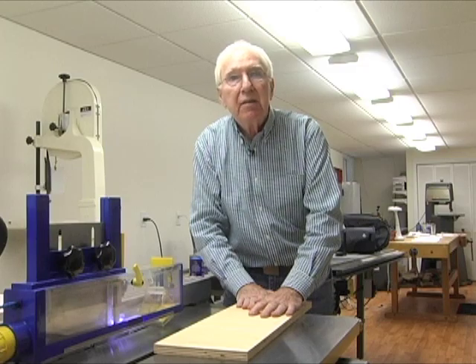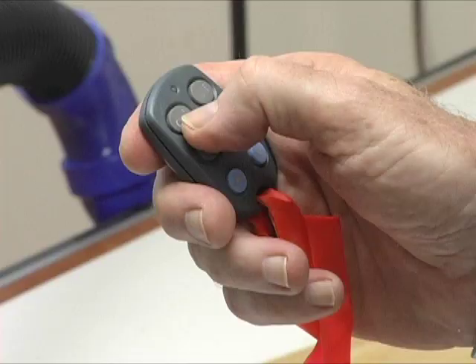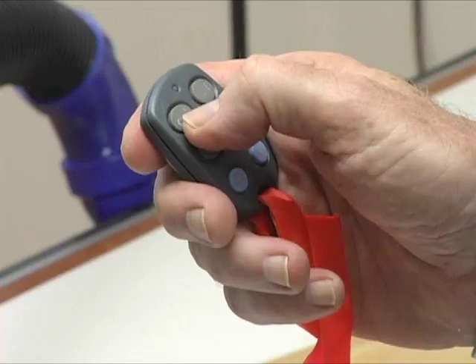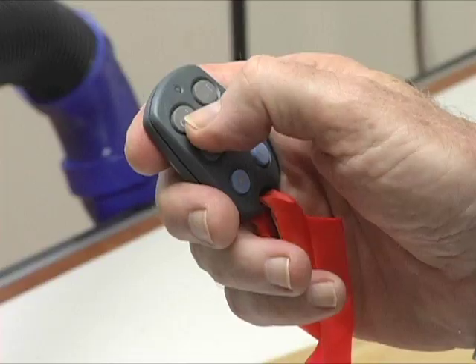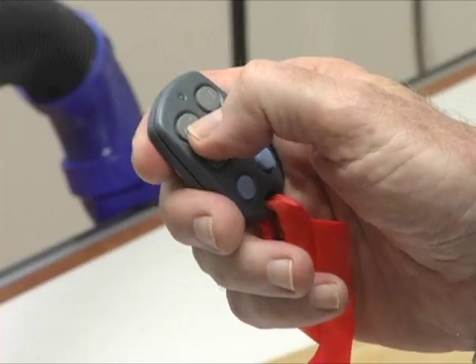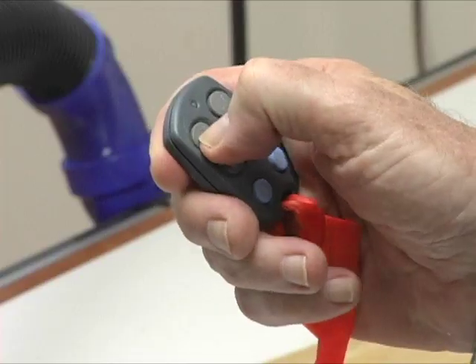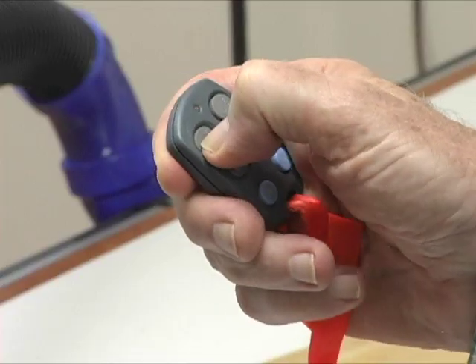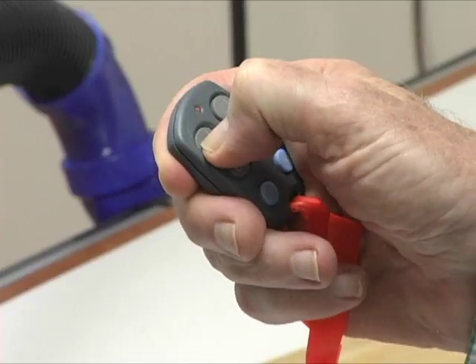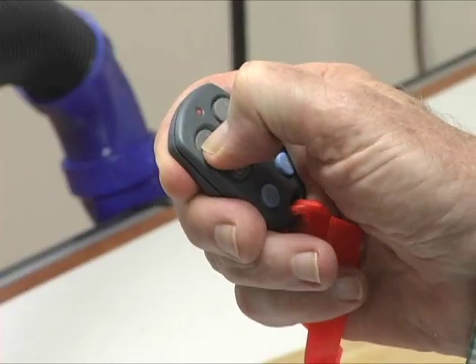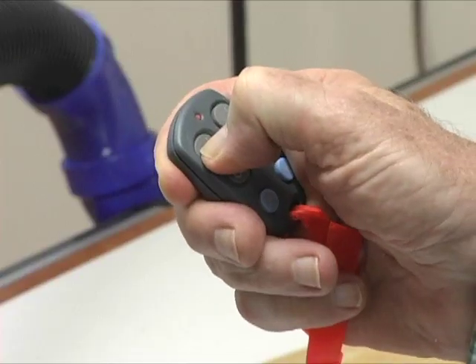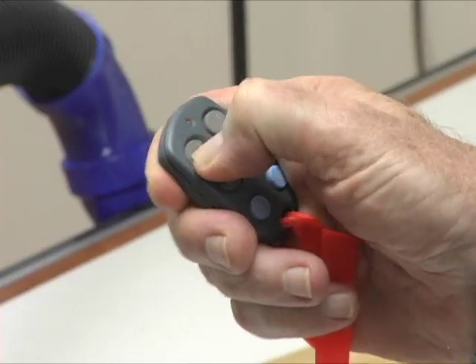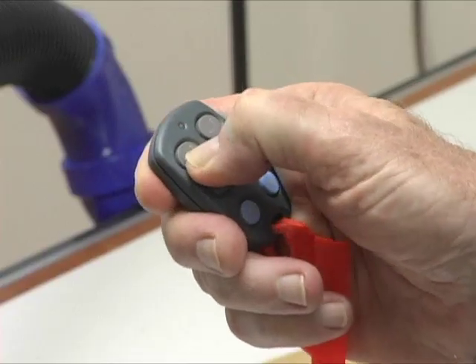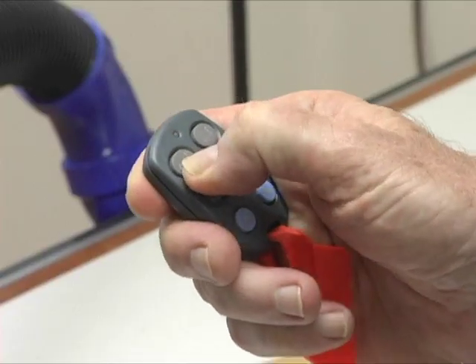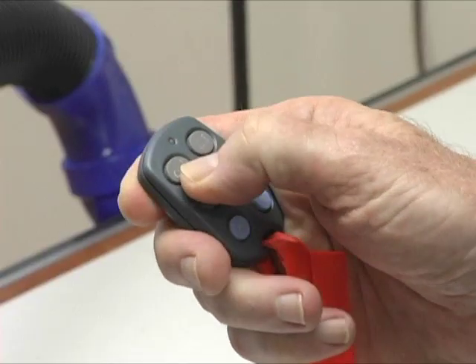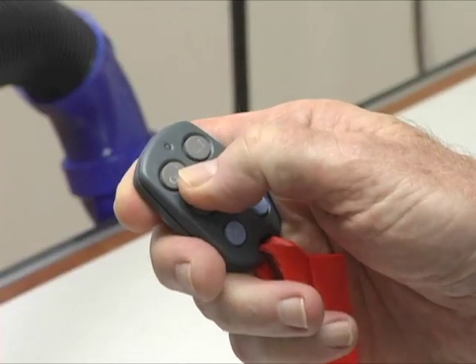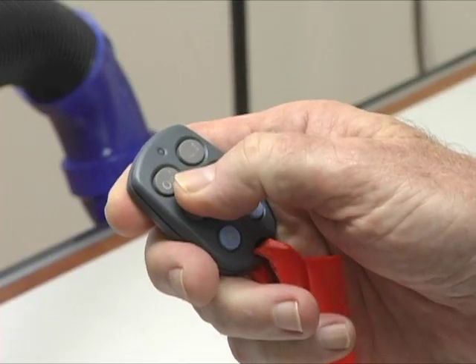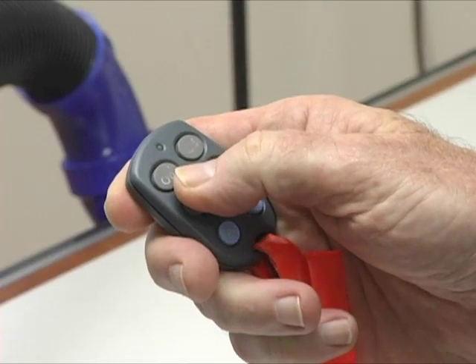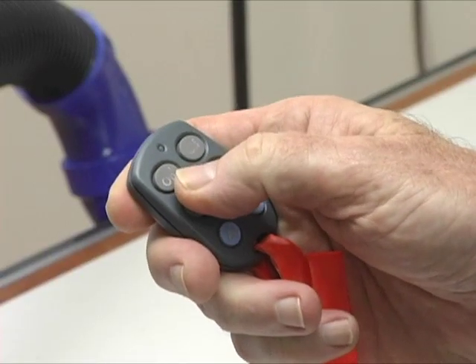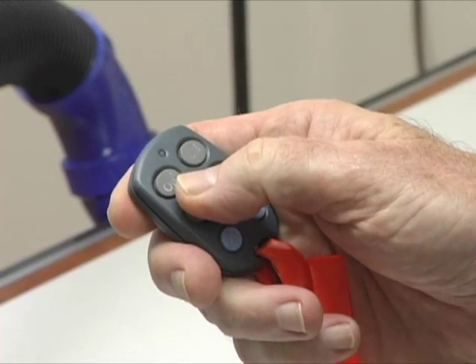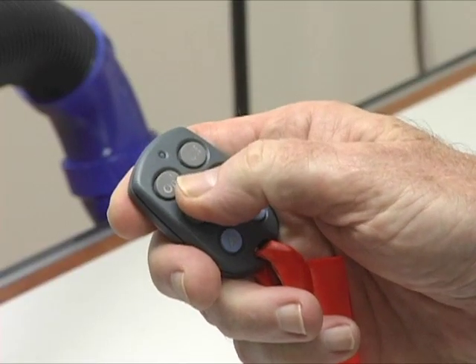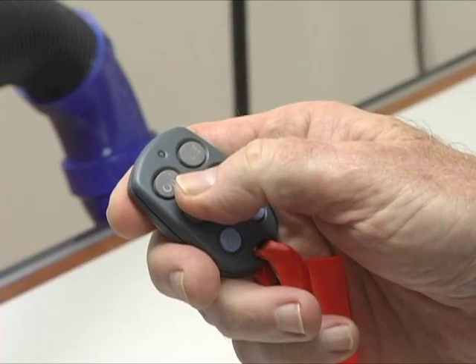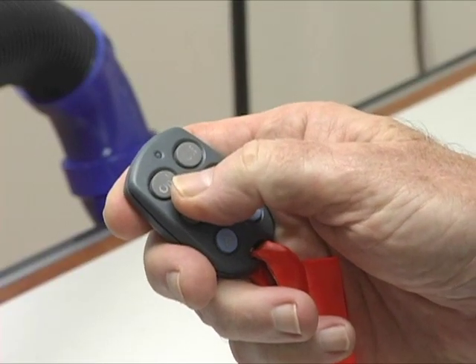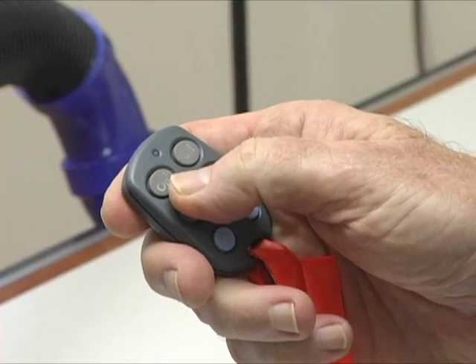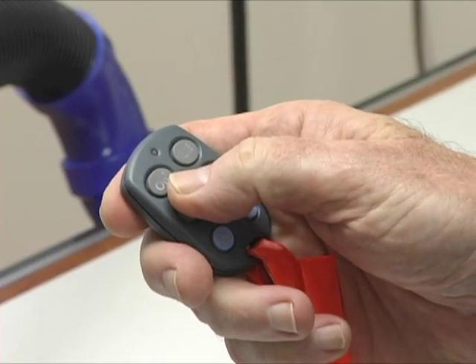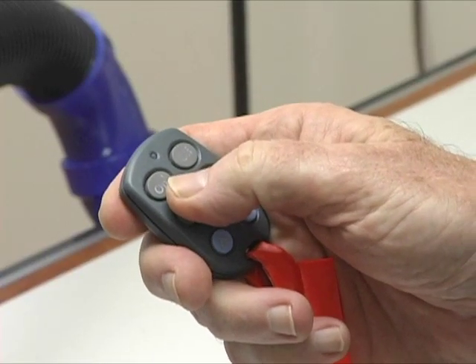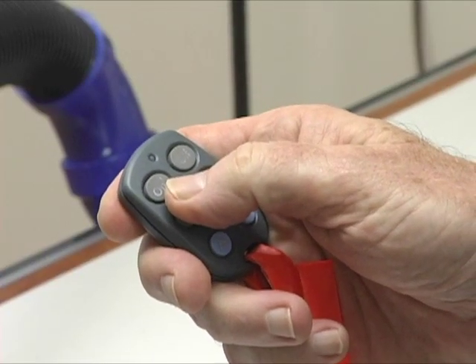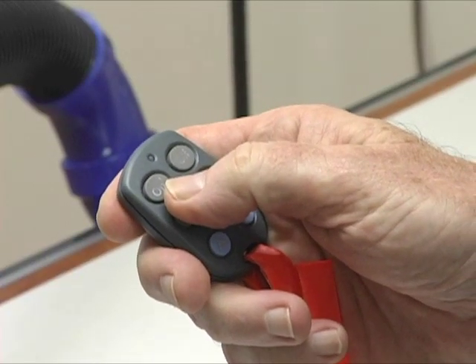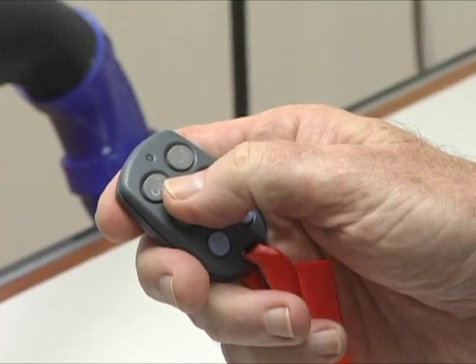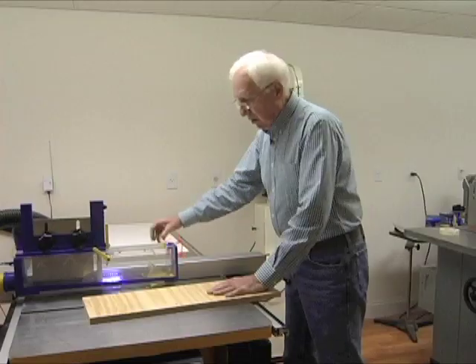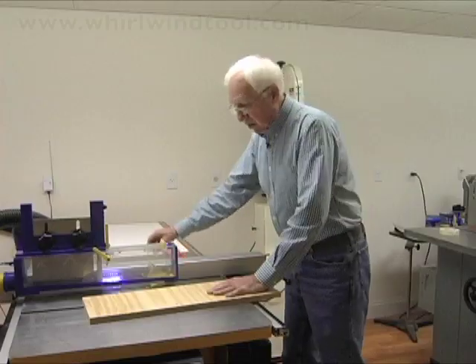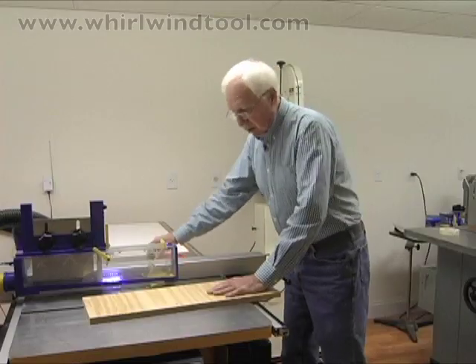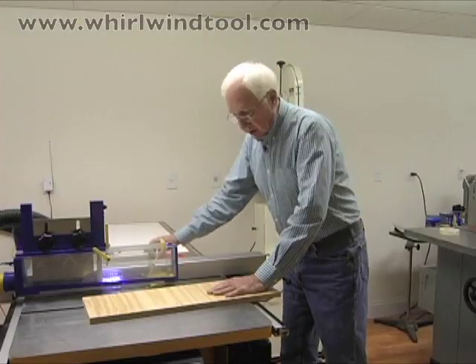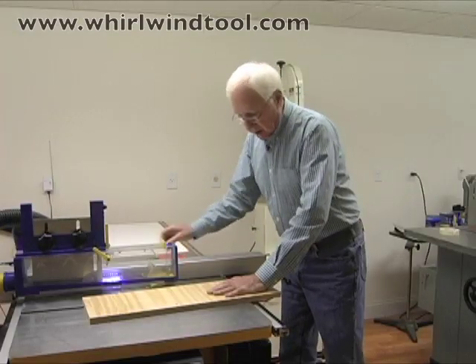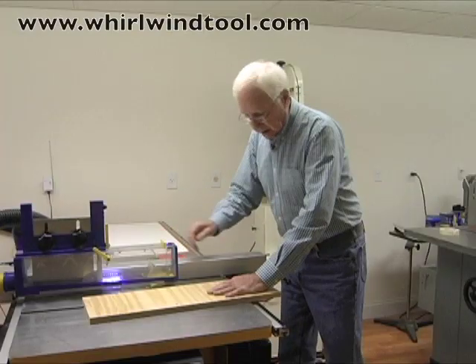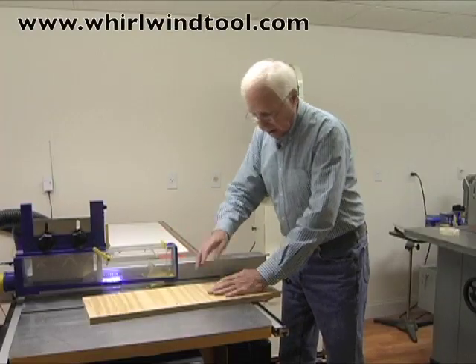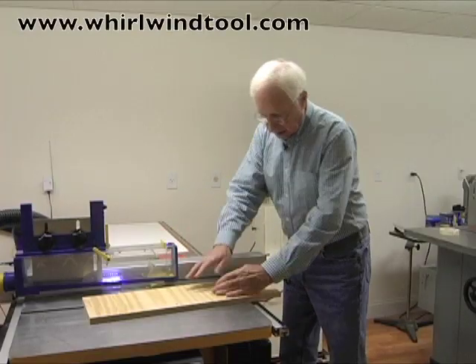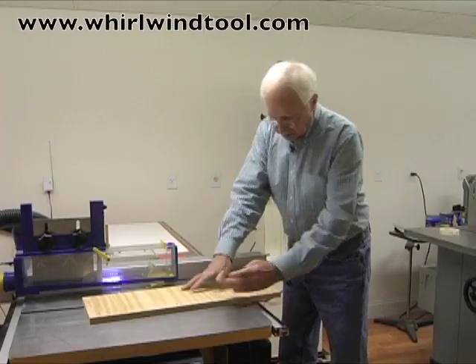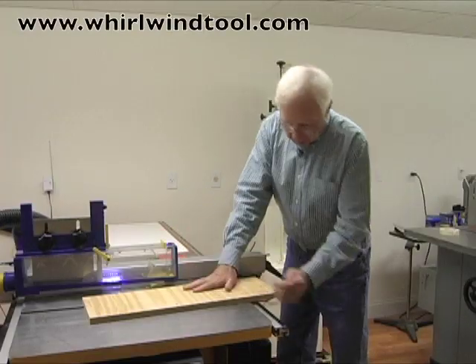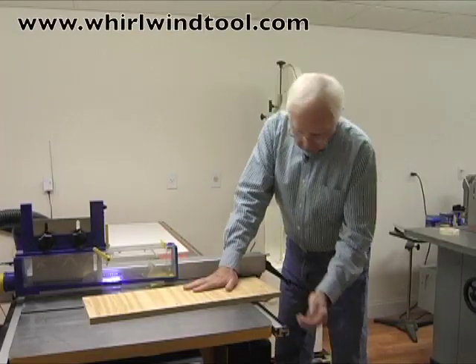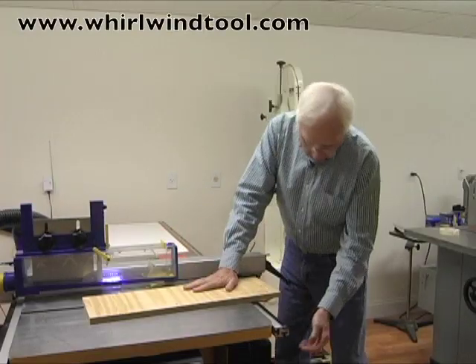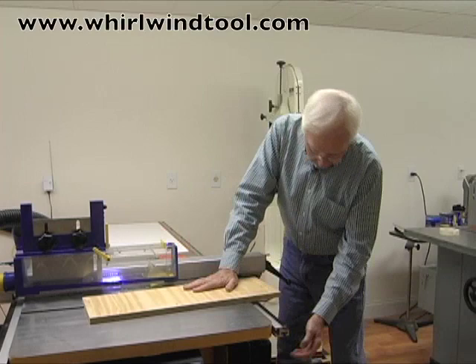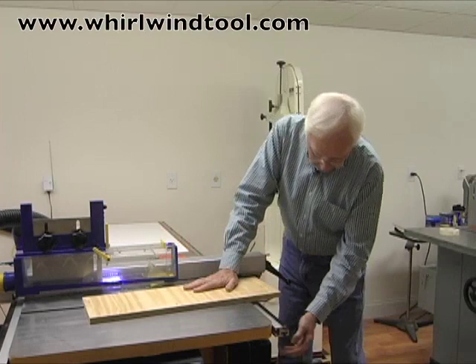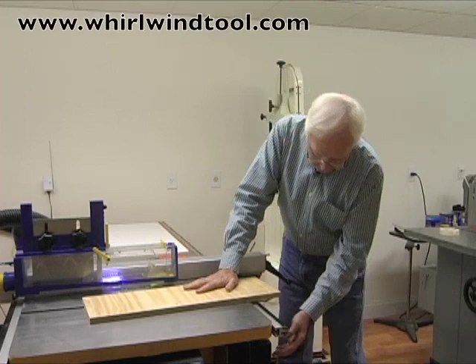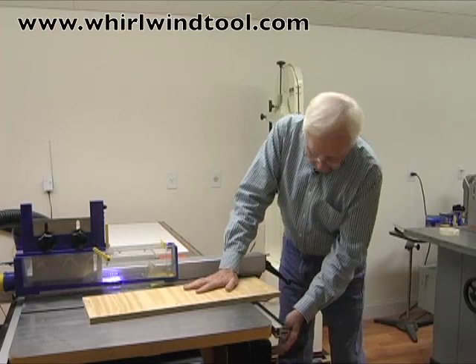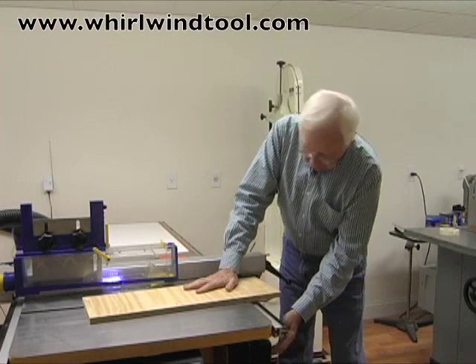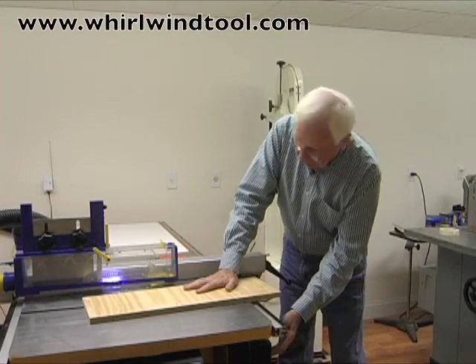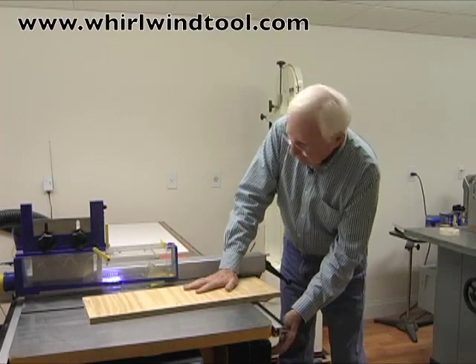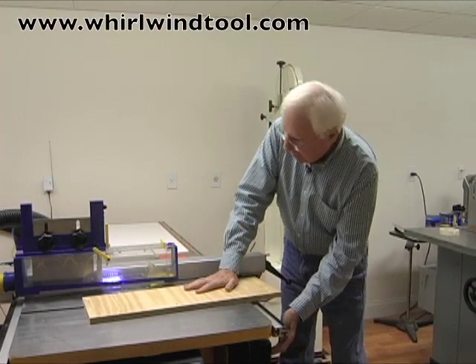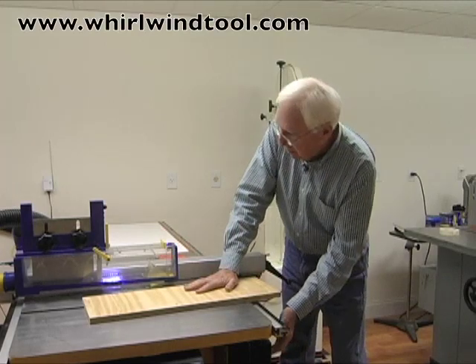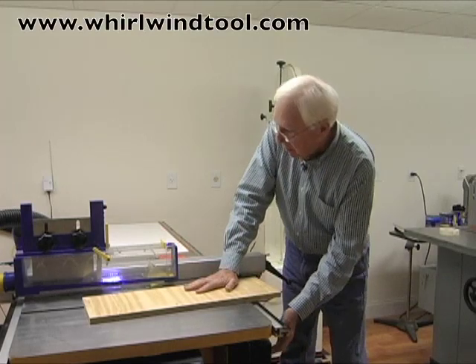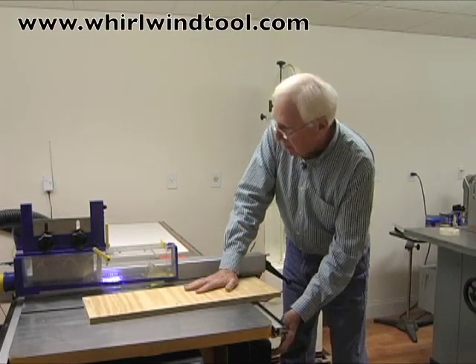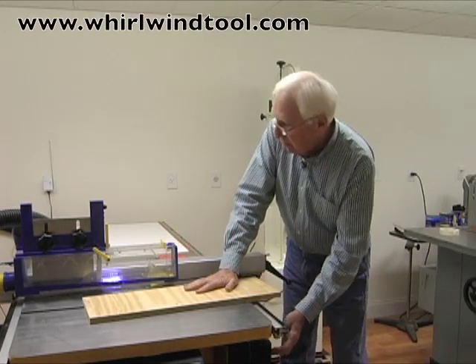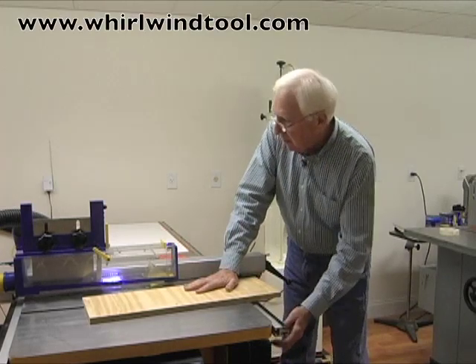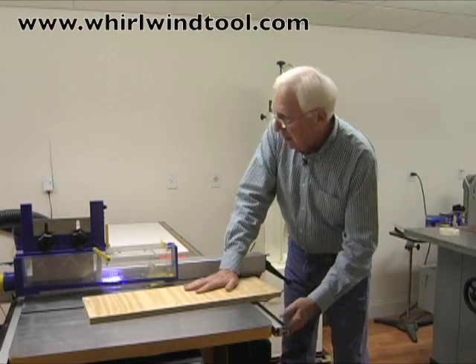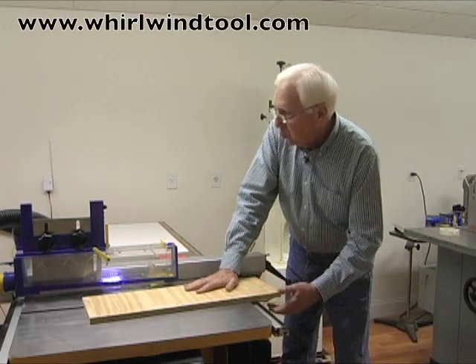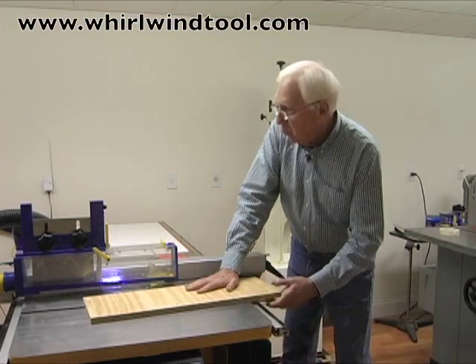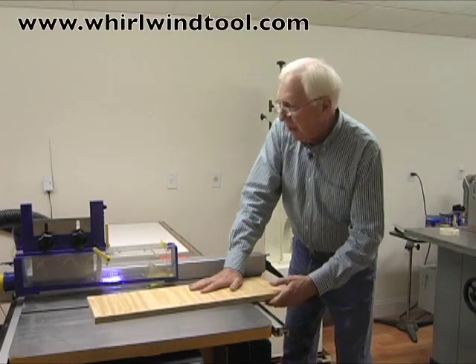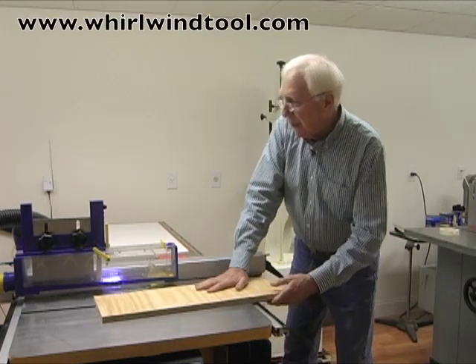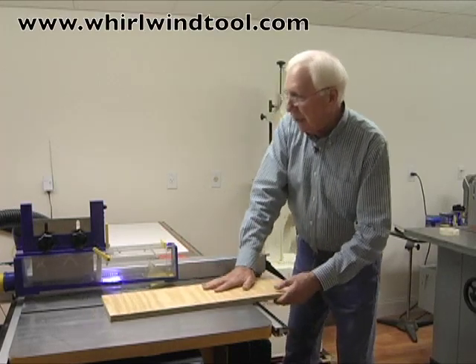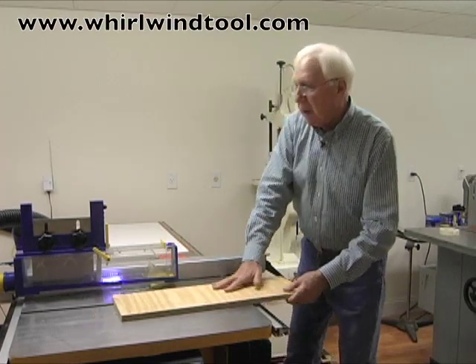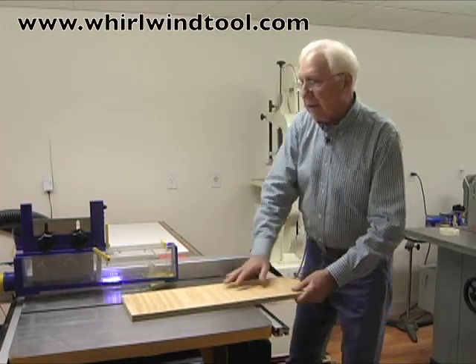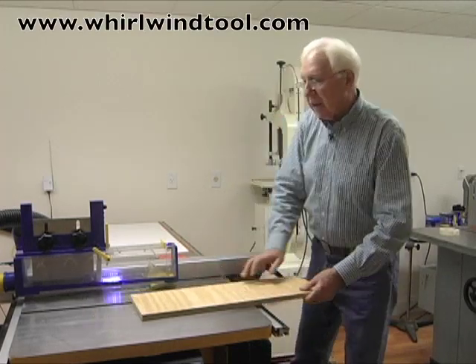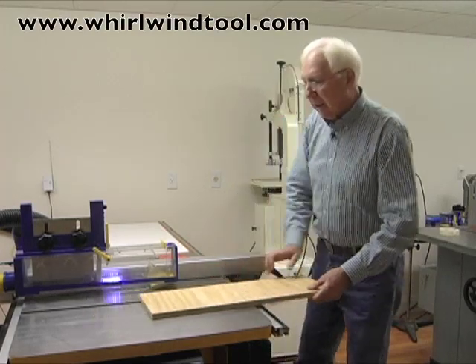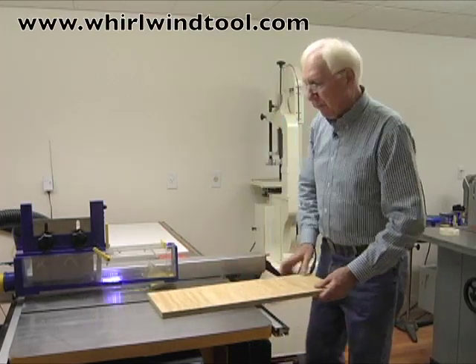I'll now turn on the remote dust collector and the saw, and we'll begin our cut.